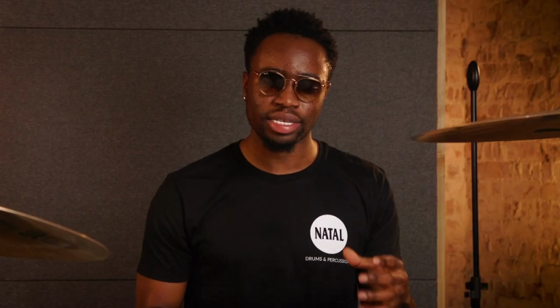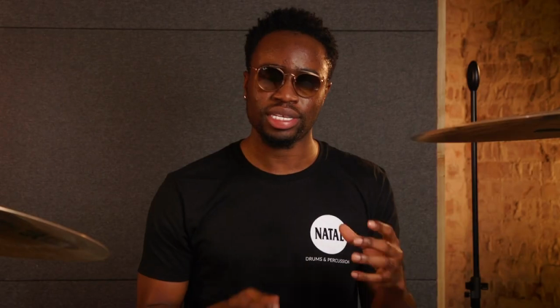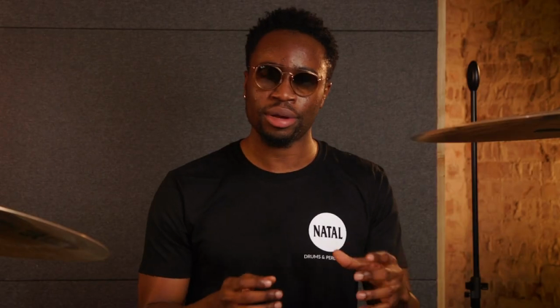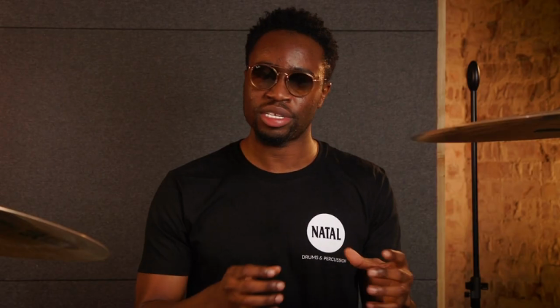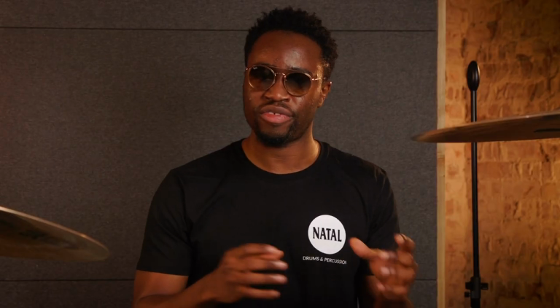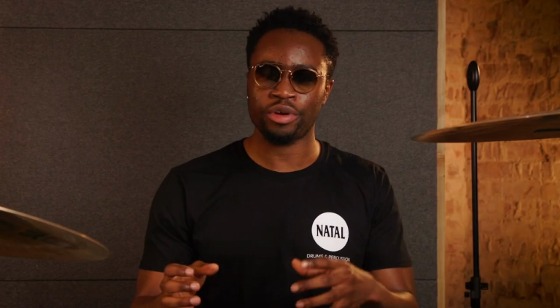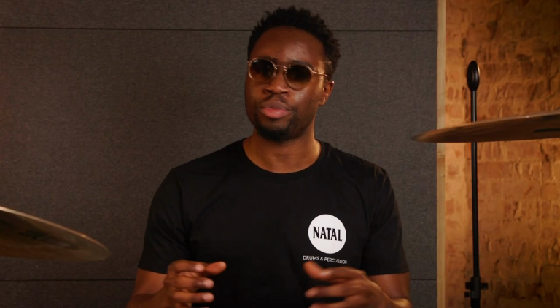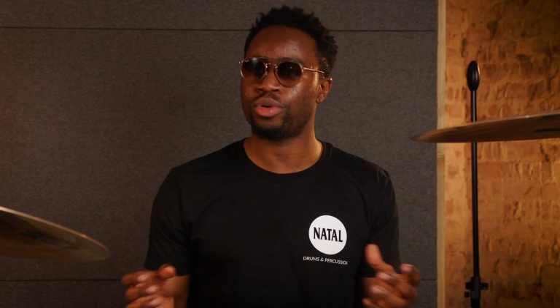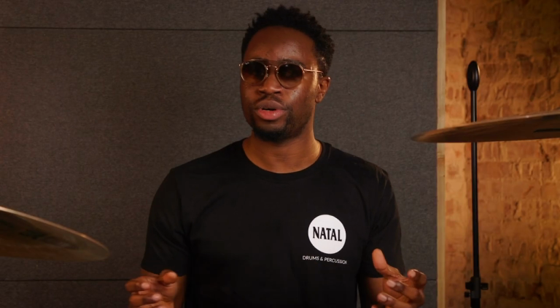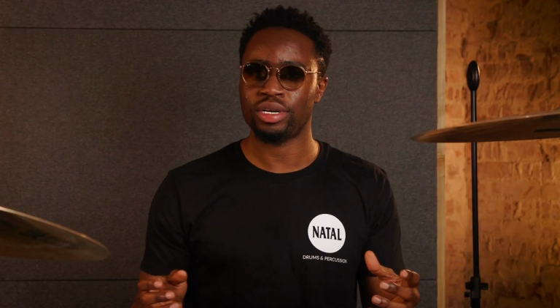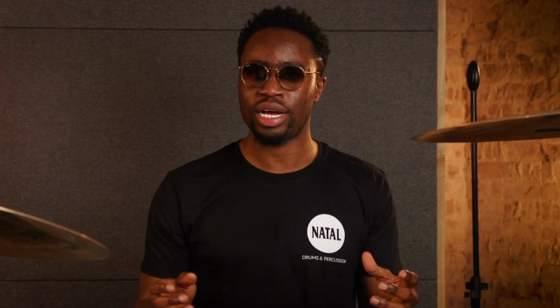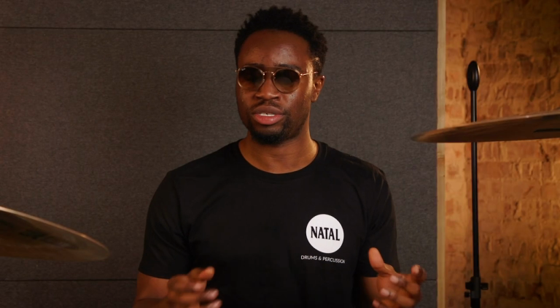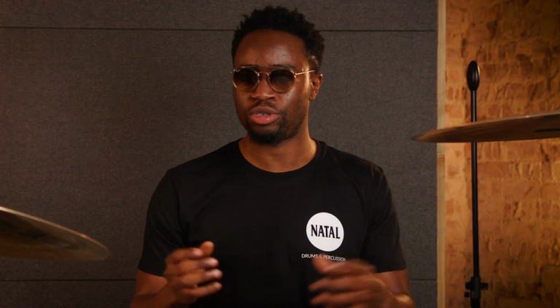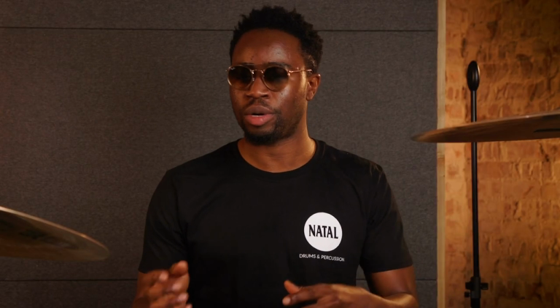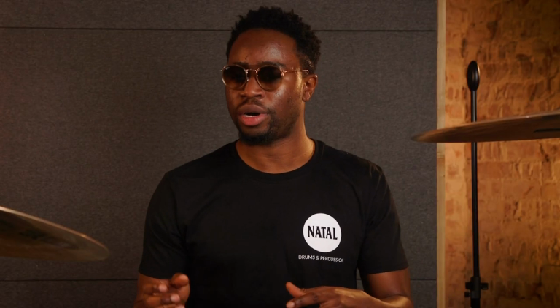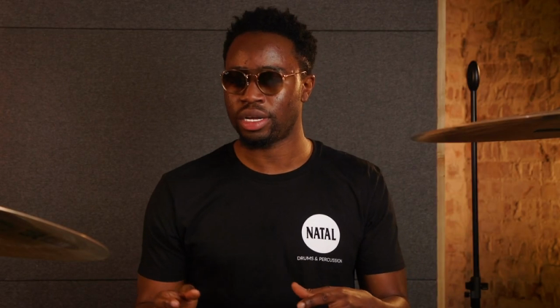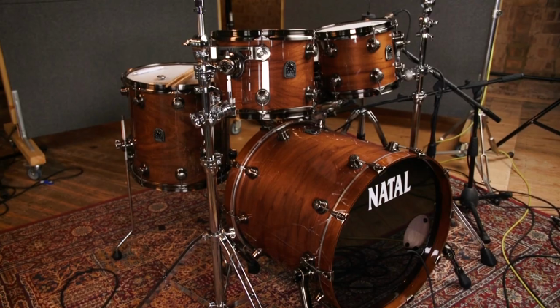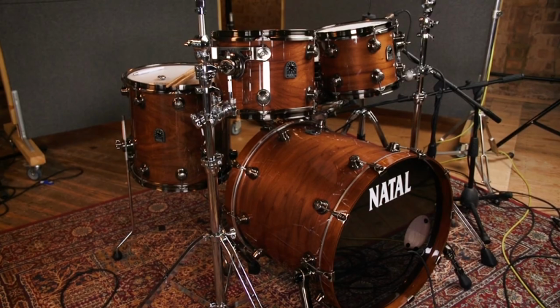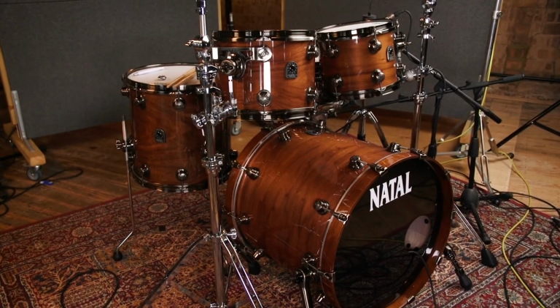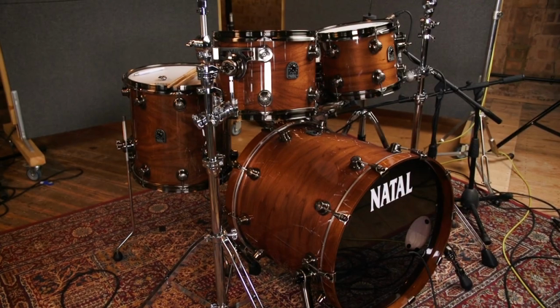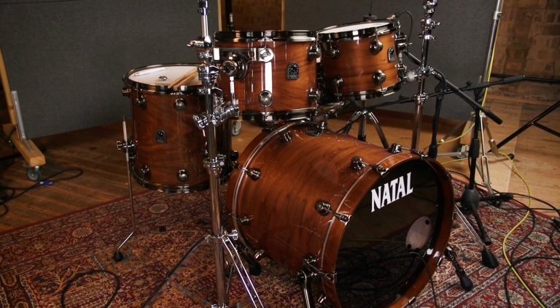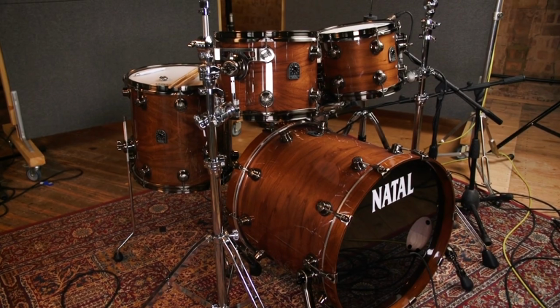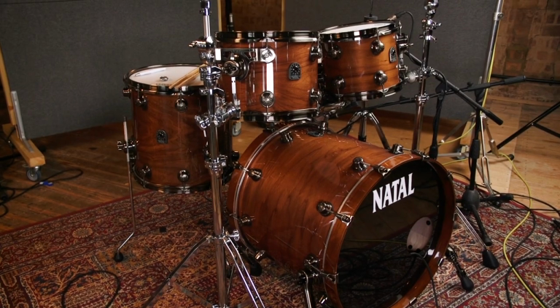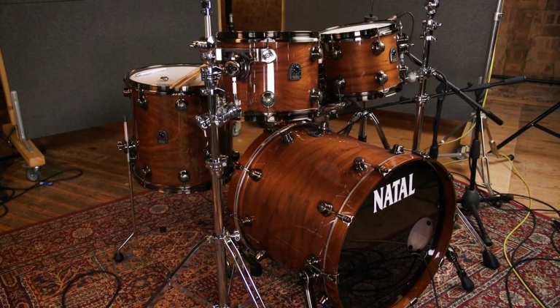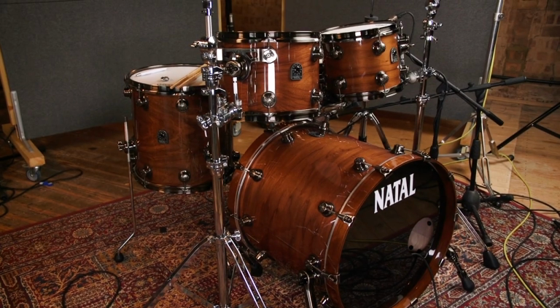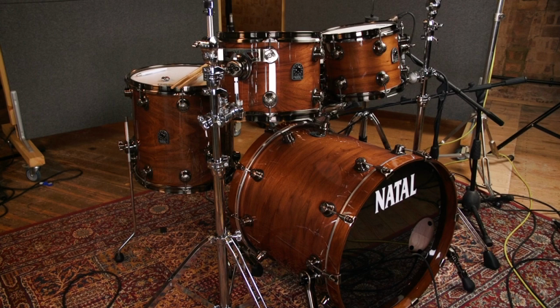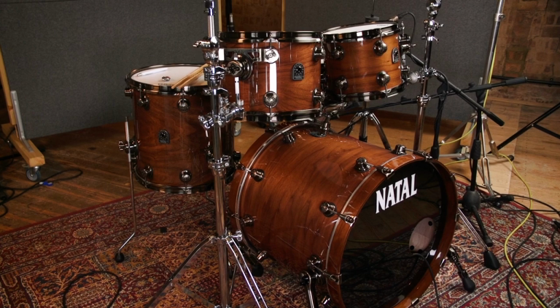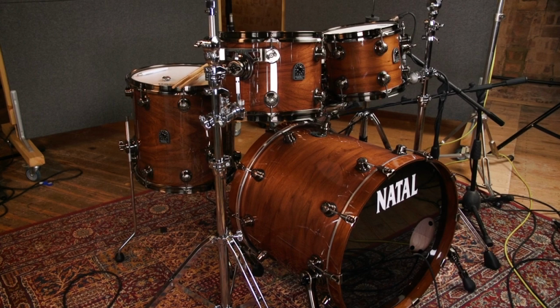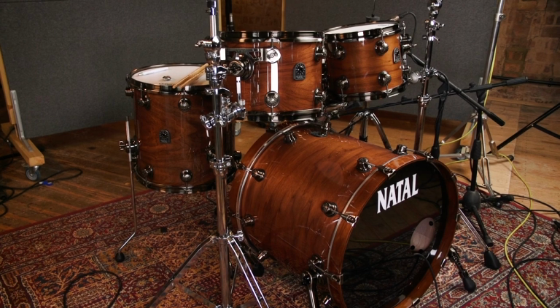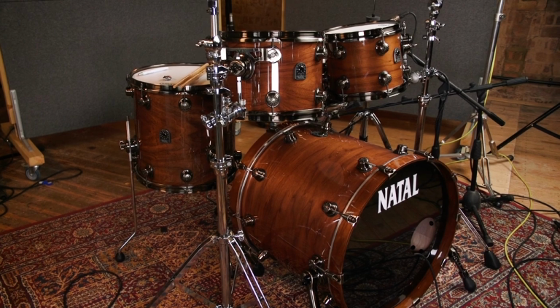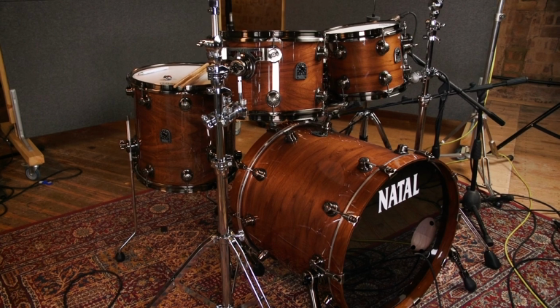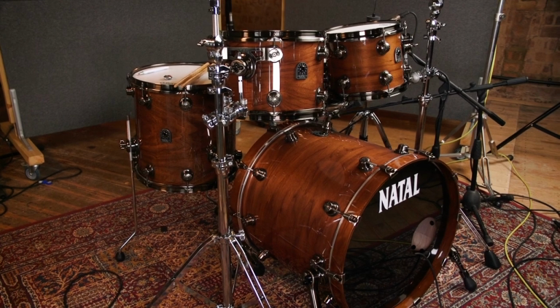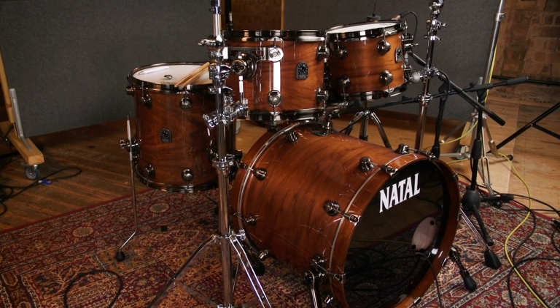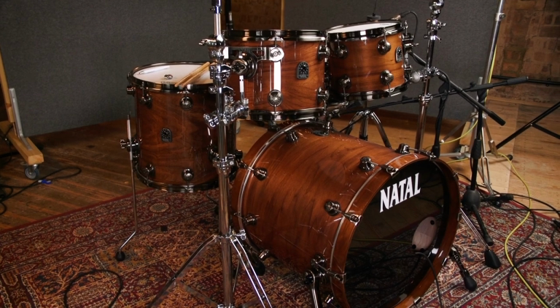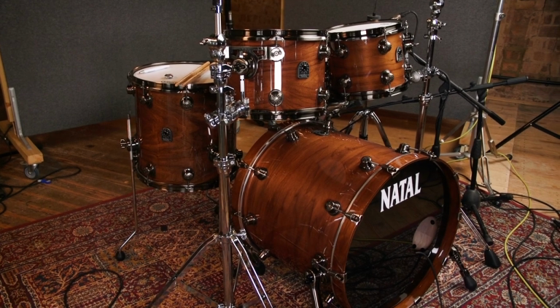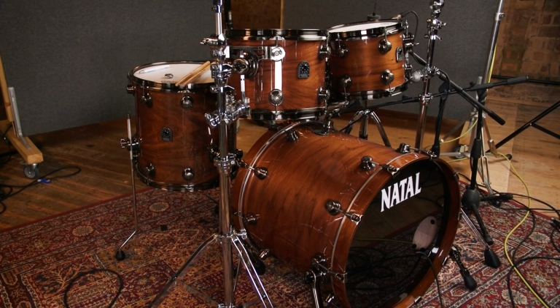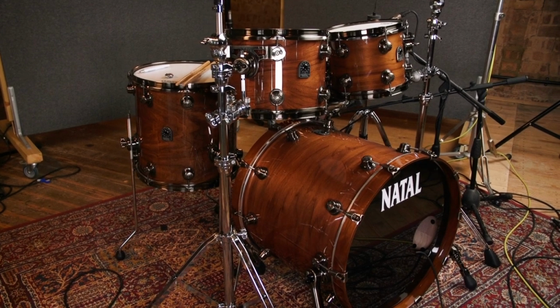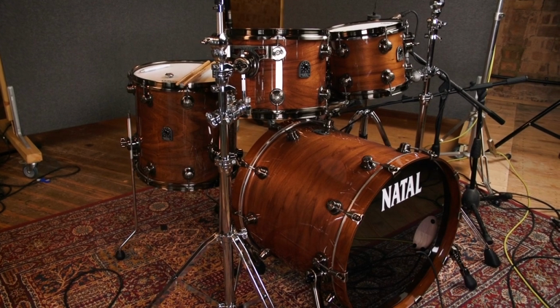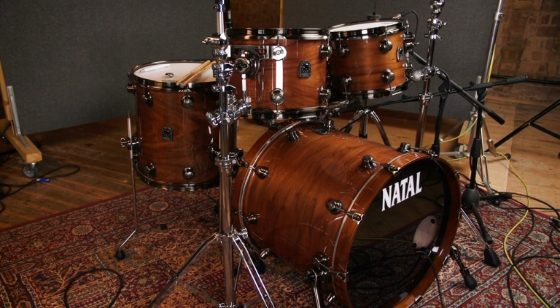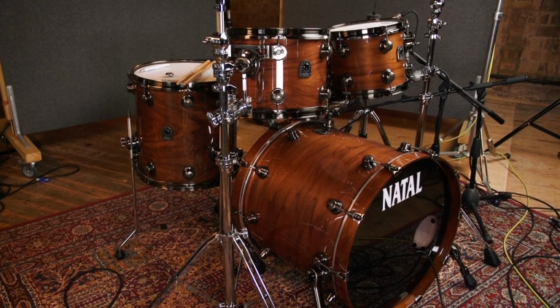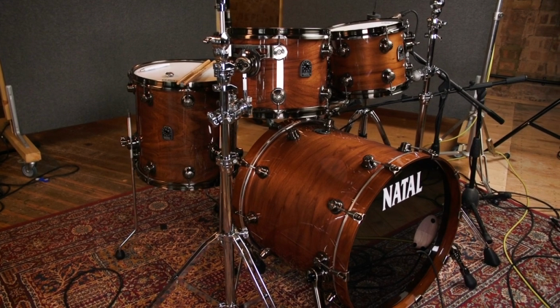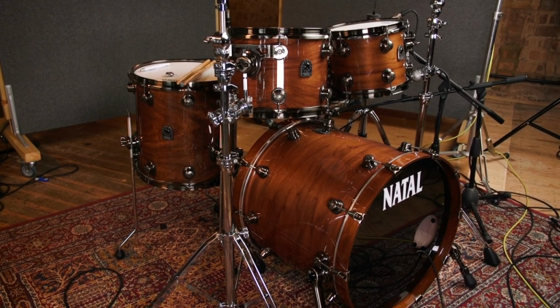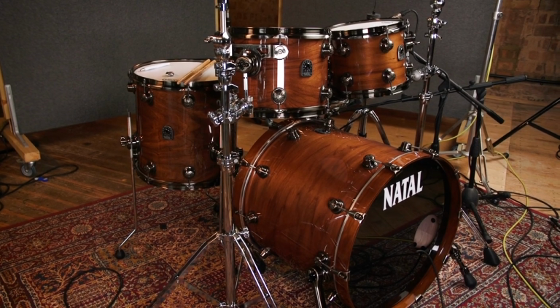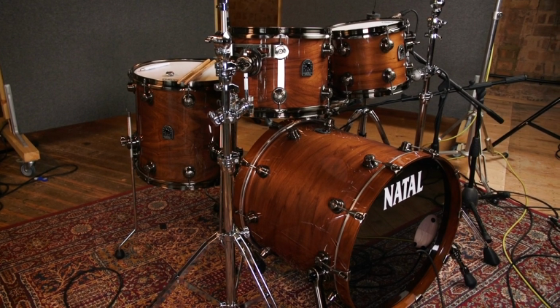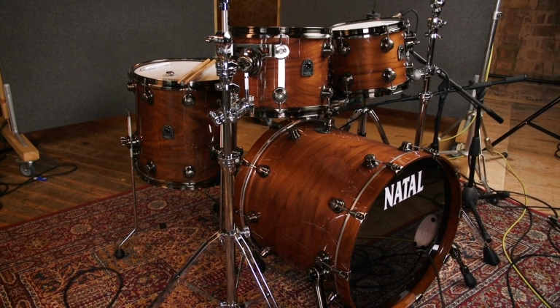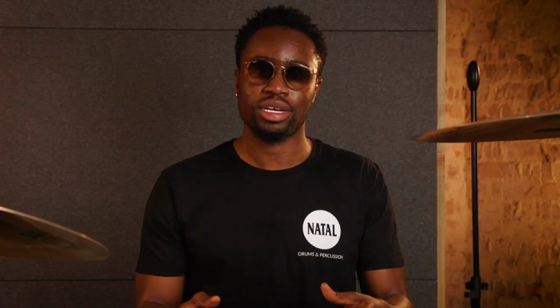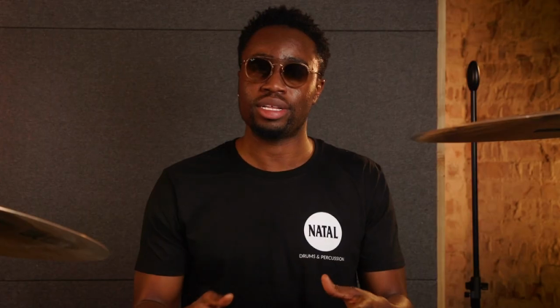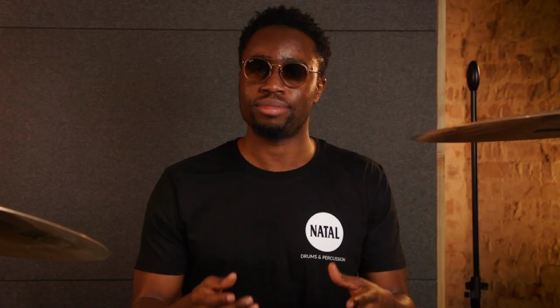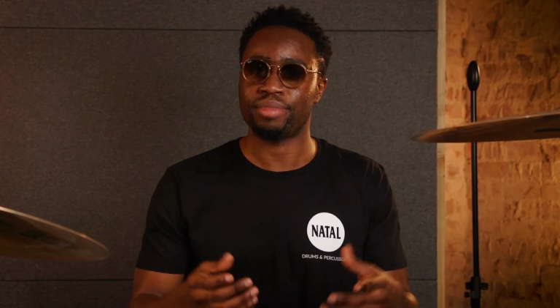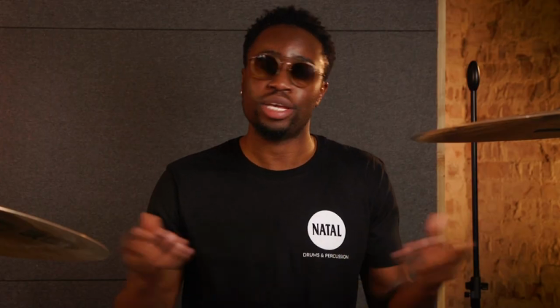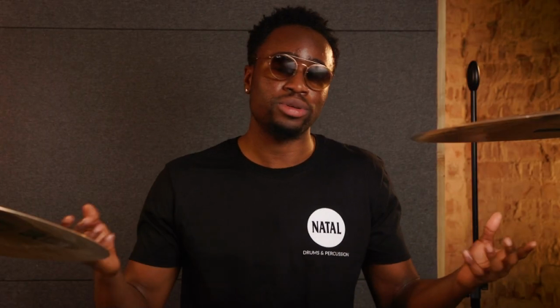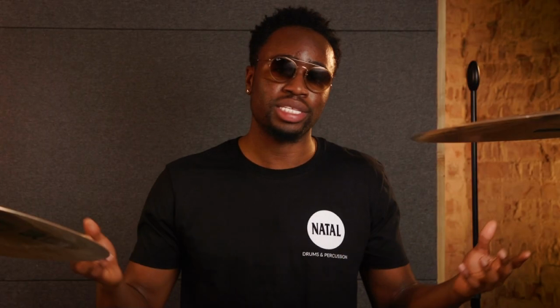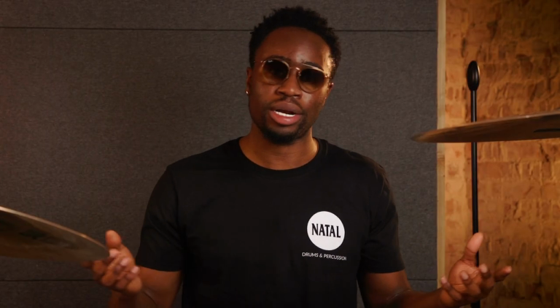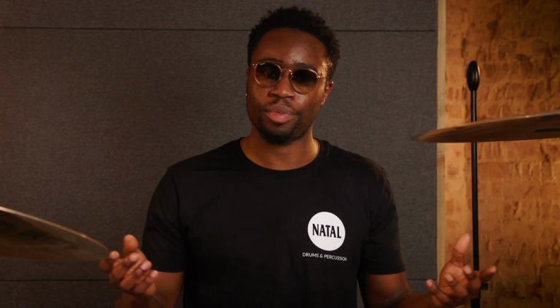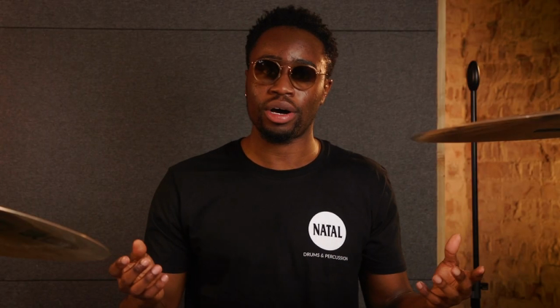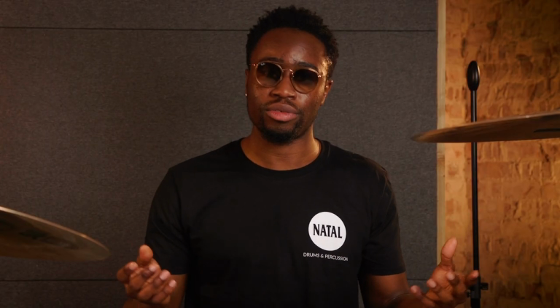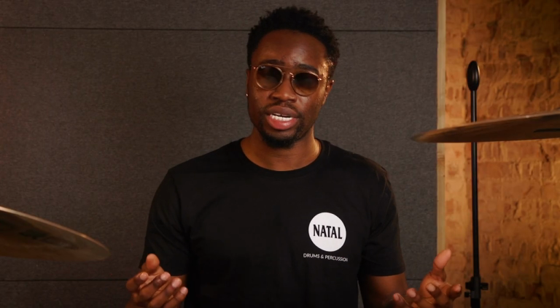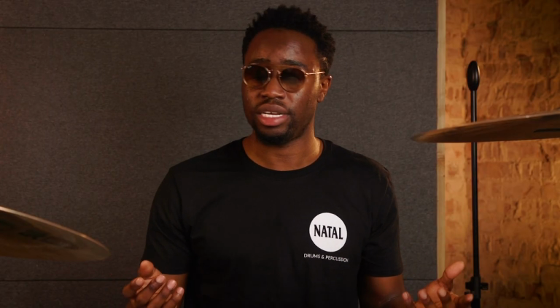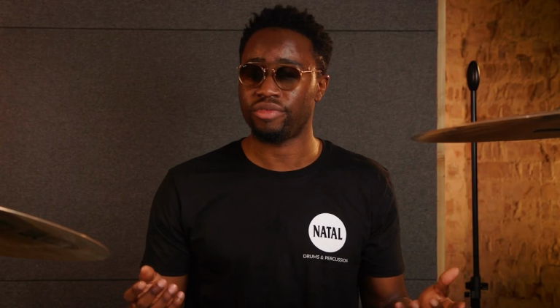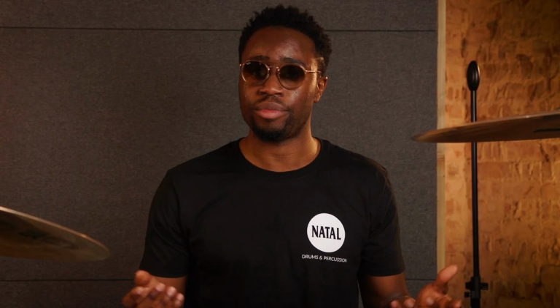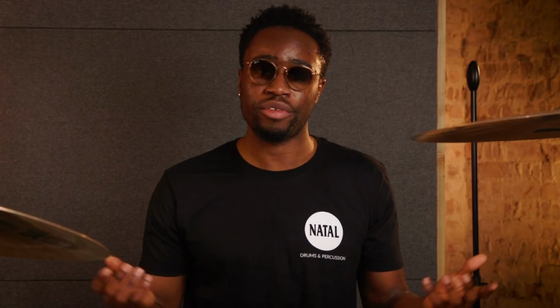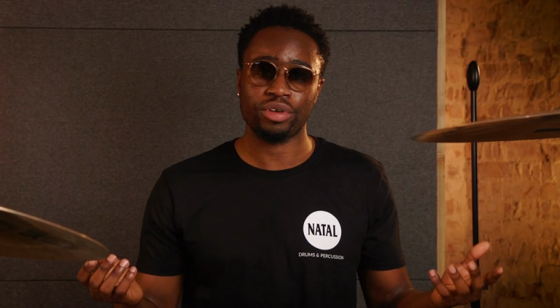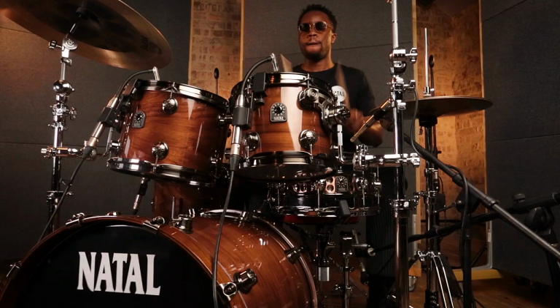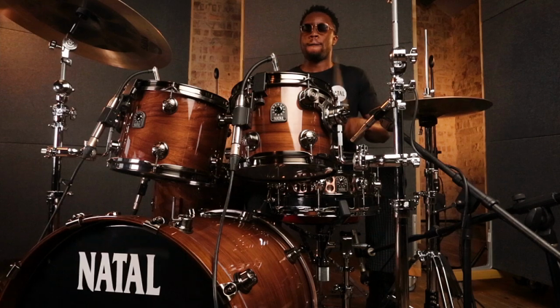Sound is very important as a drummer, and I feel like on this kit you're able to achieve a great sound that can make you stand apart from everyone else.